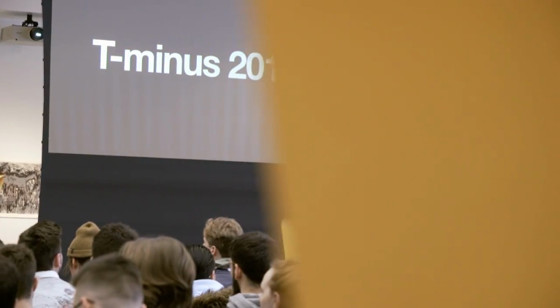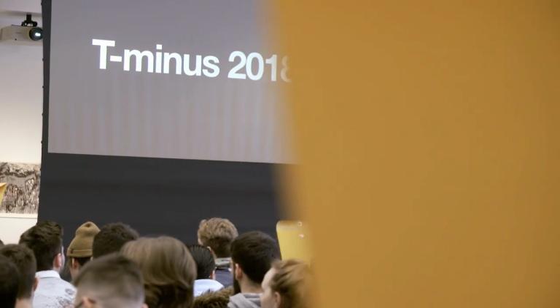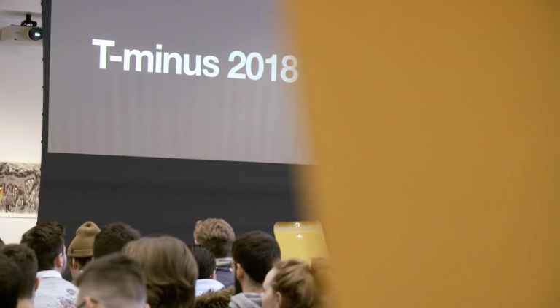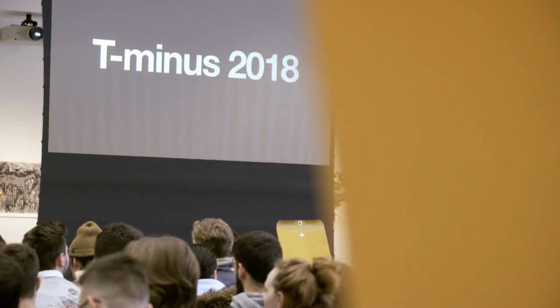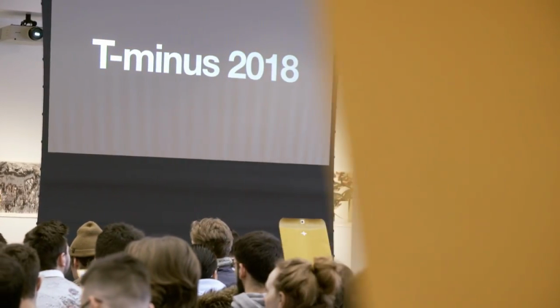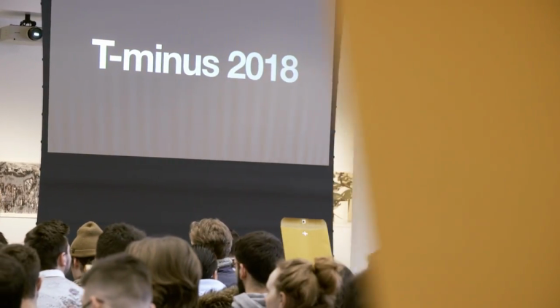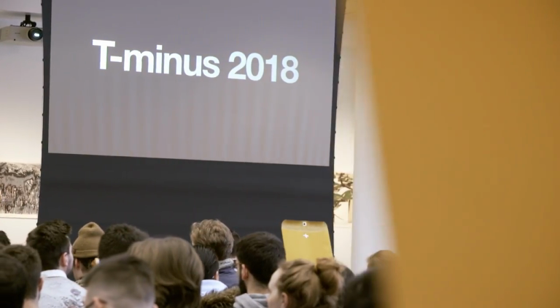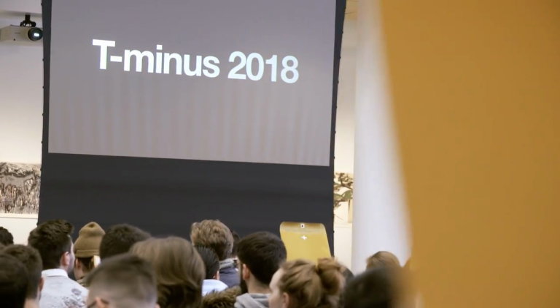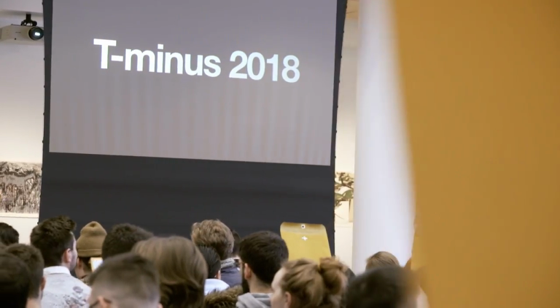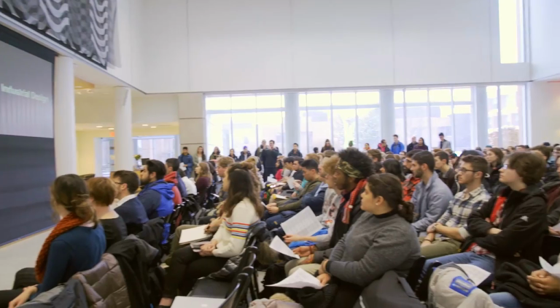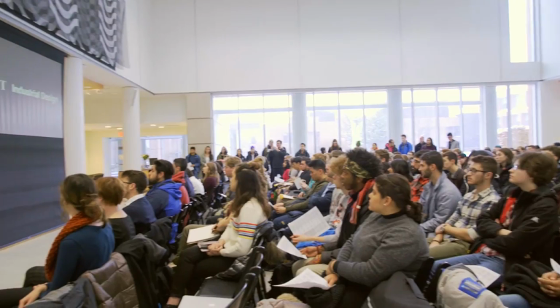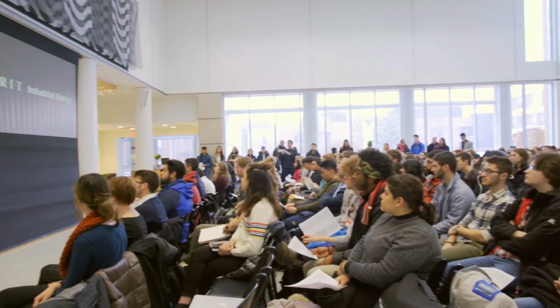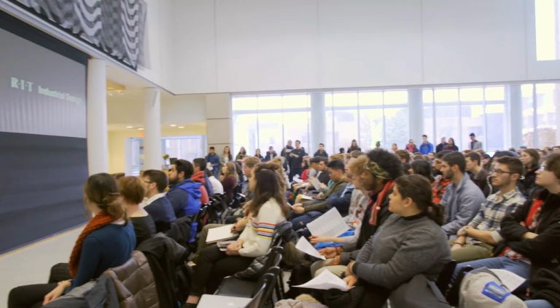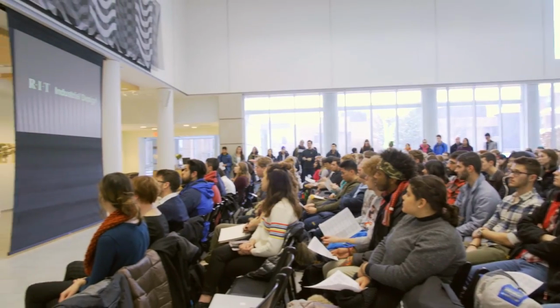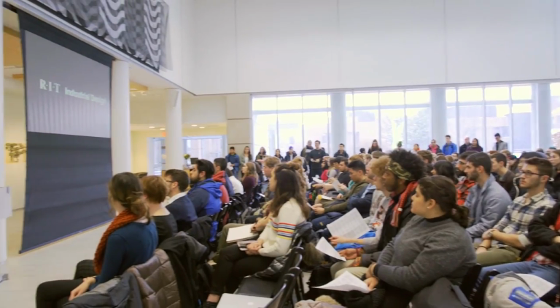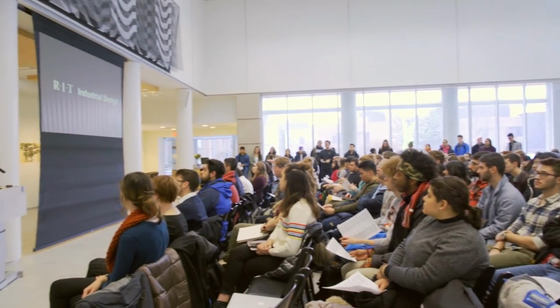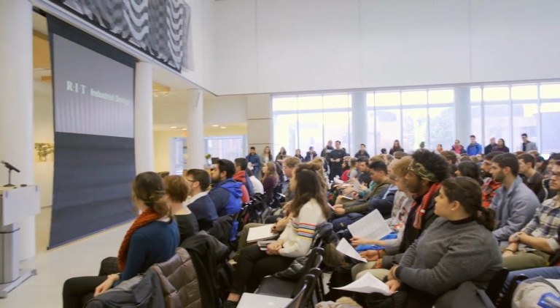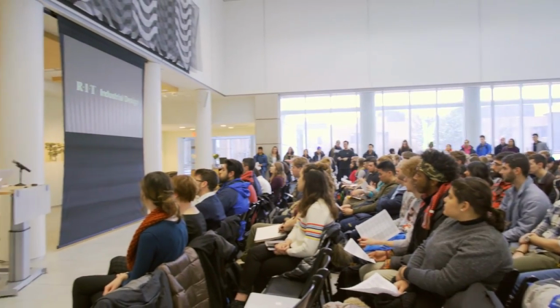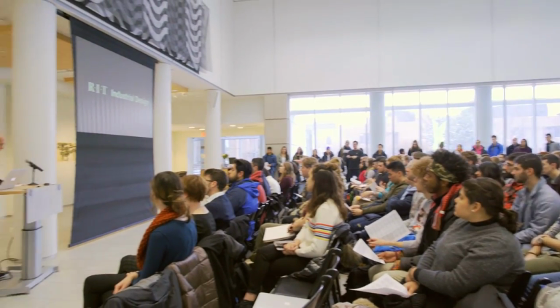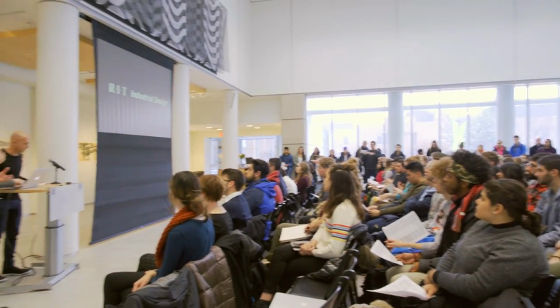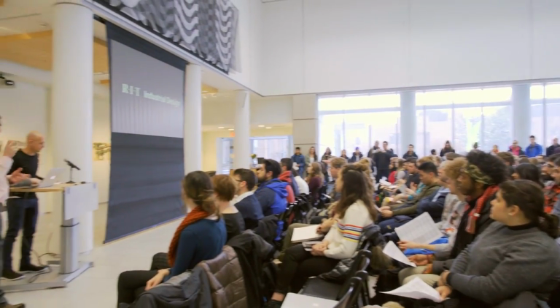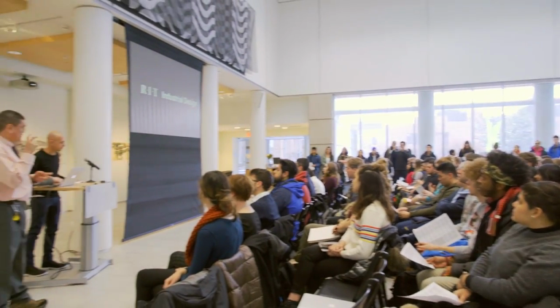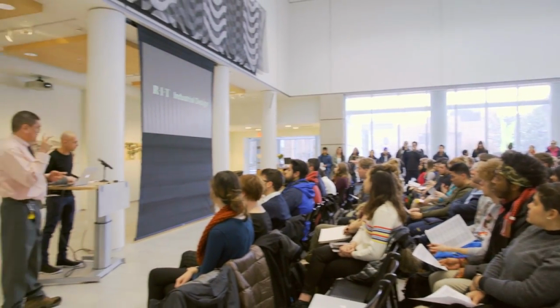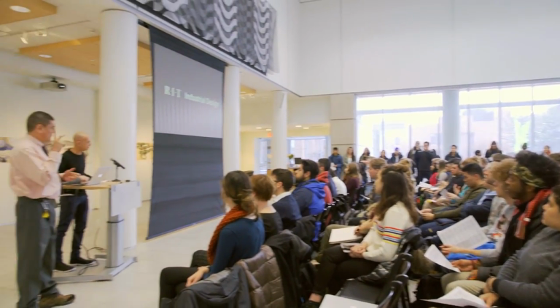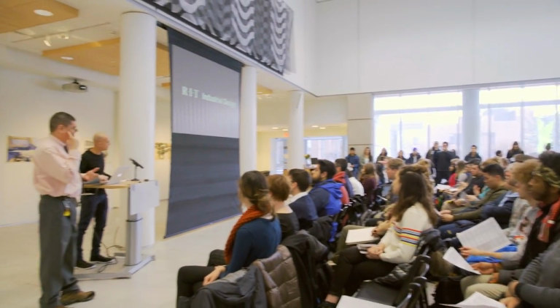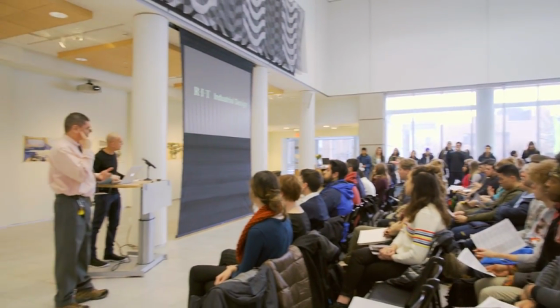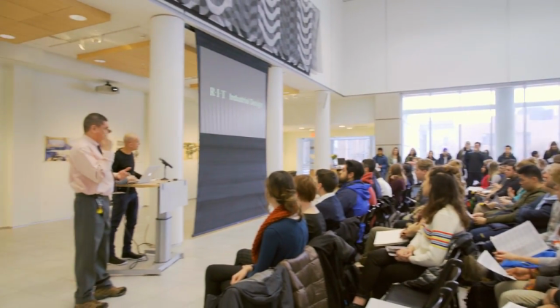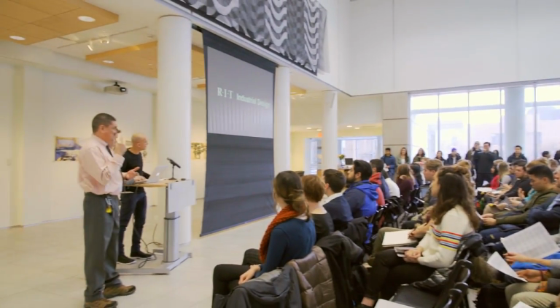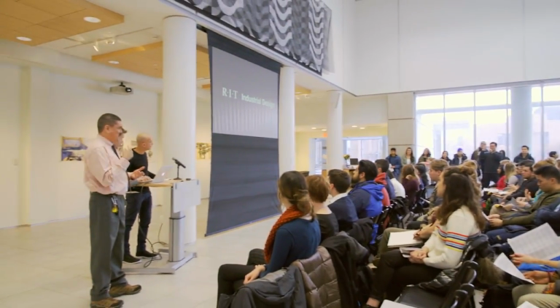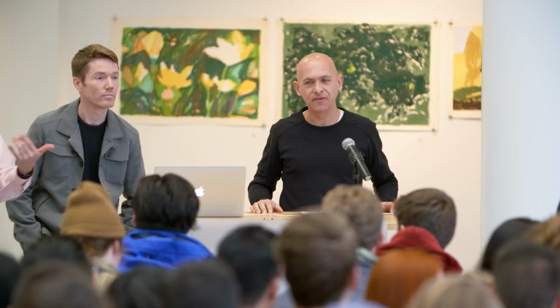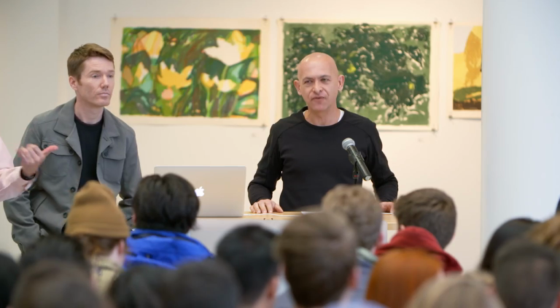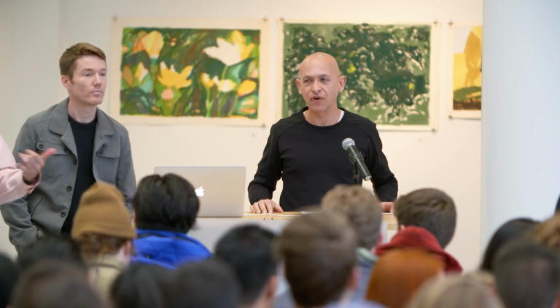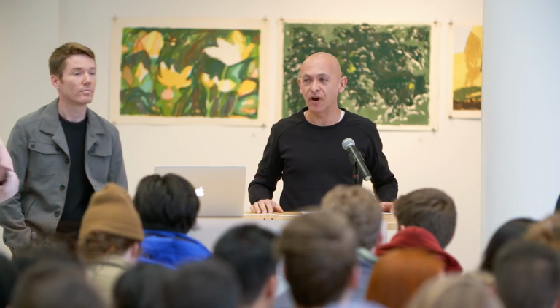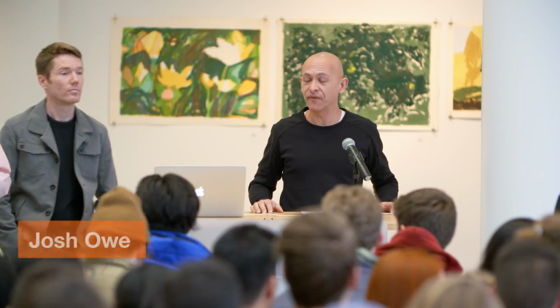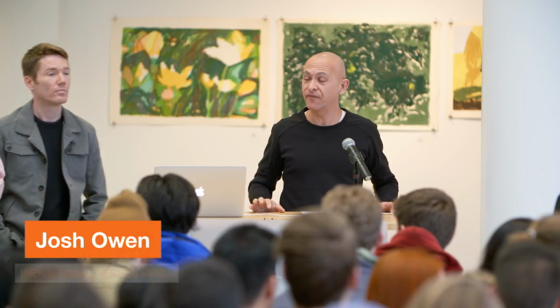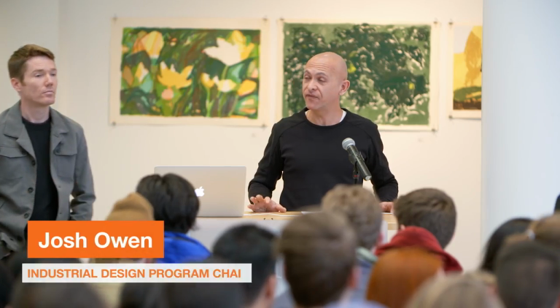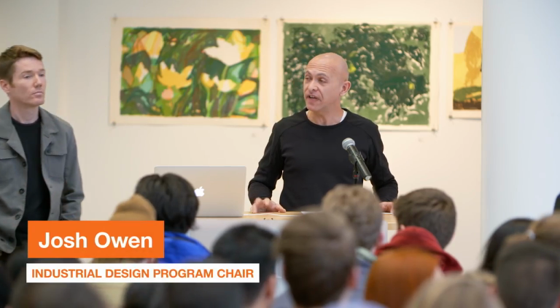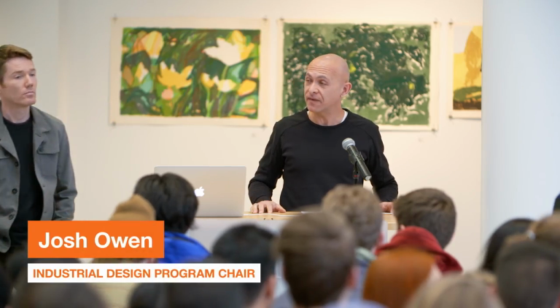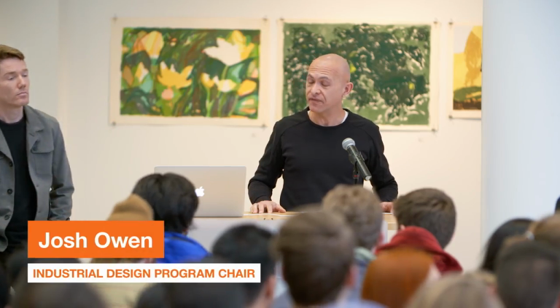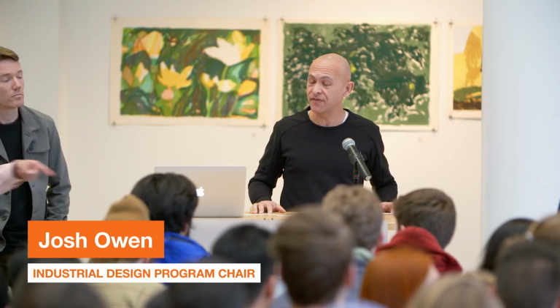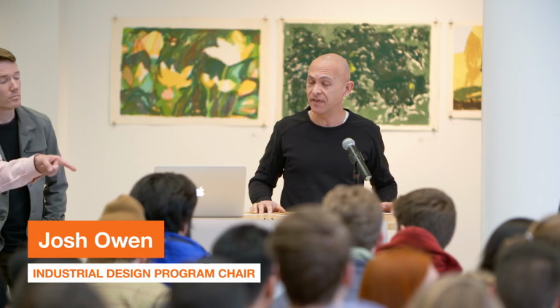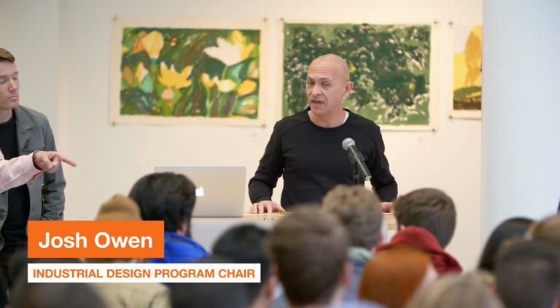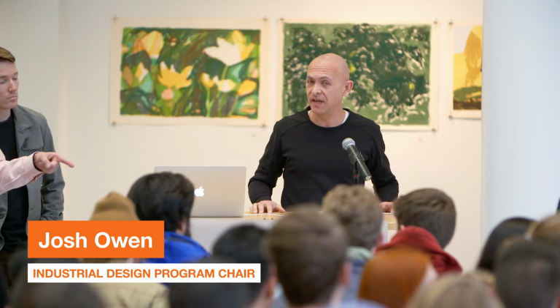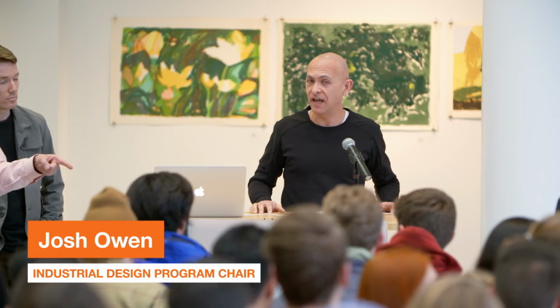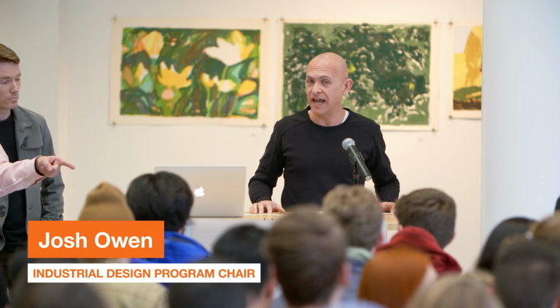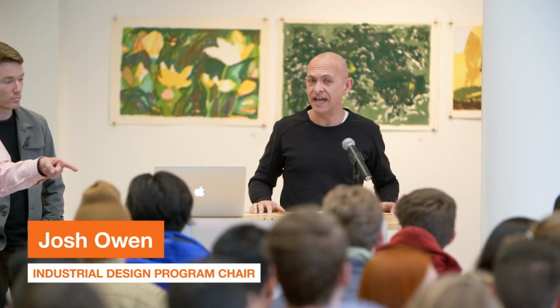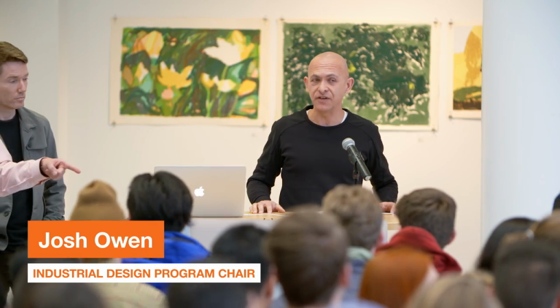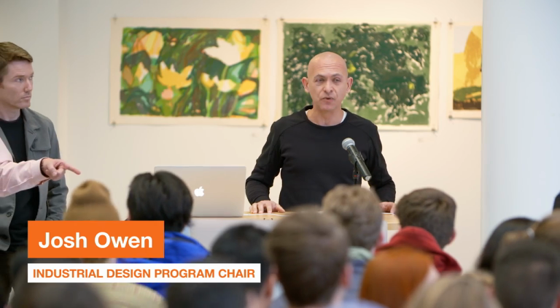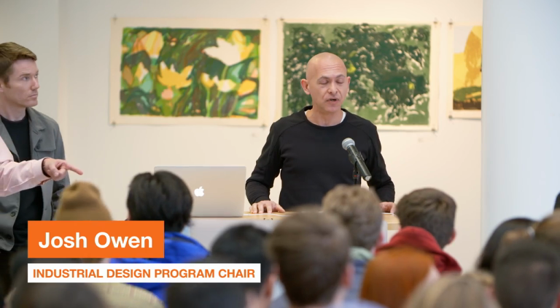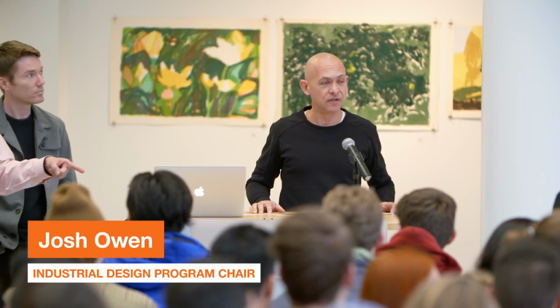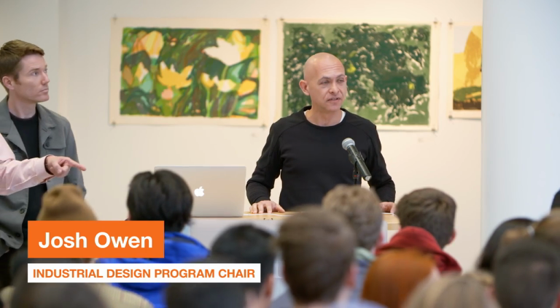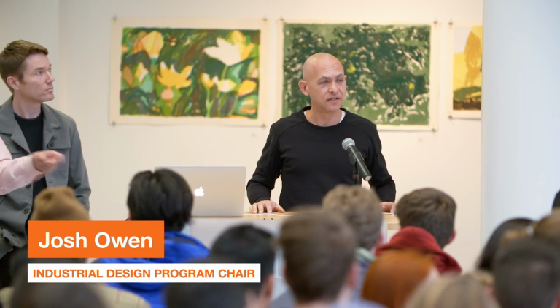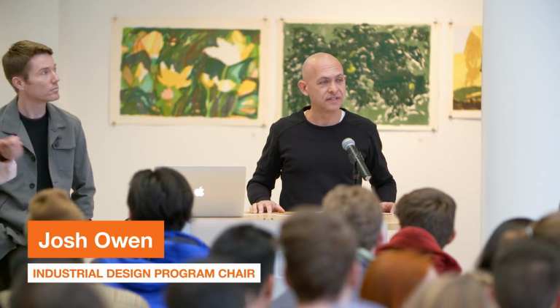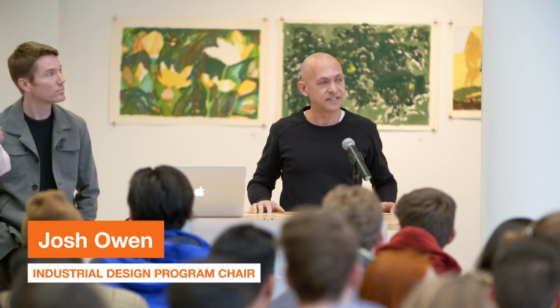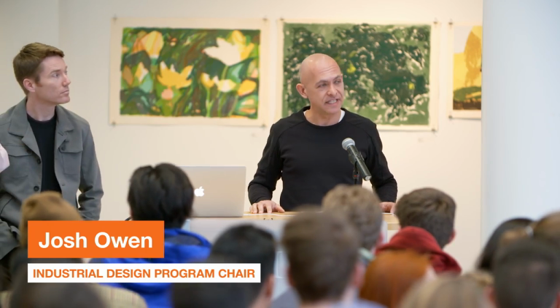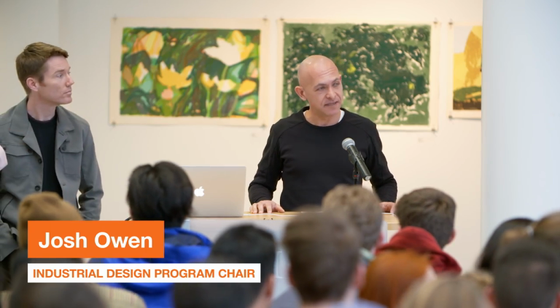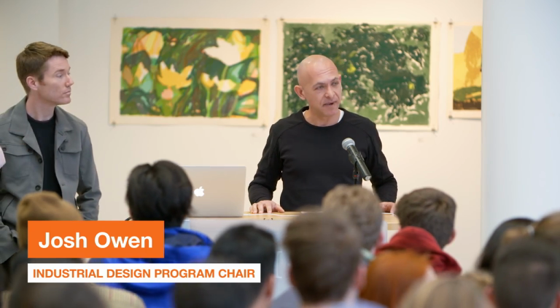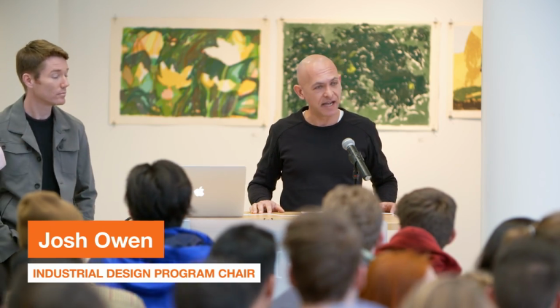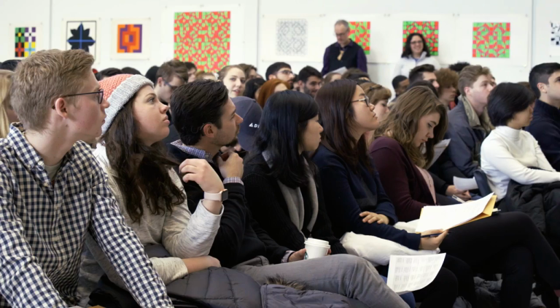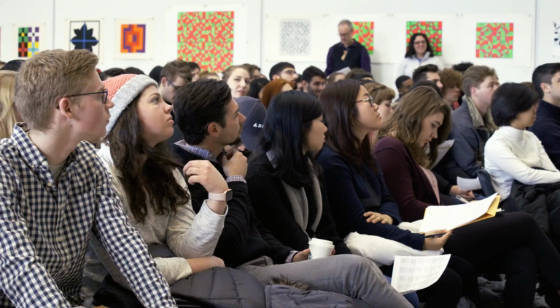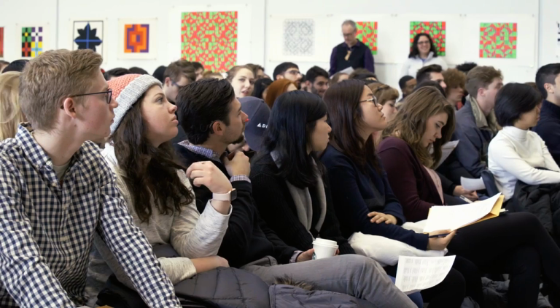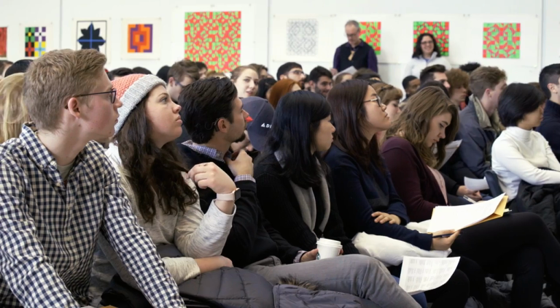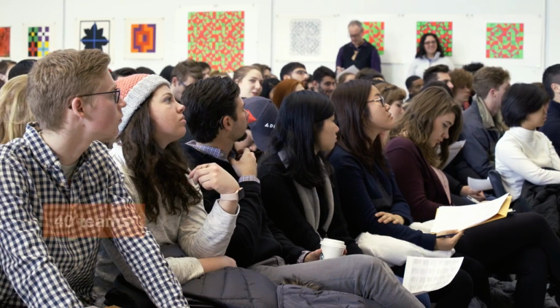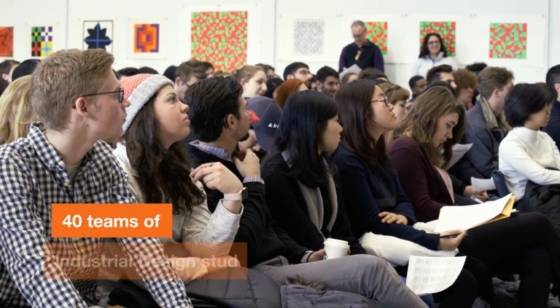We're delighted to be here today for our fifth annual T-Minus event.